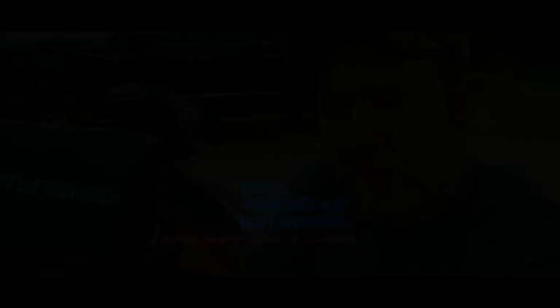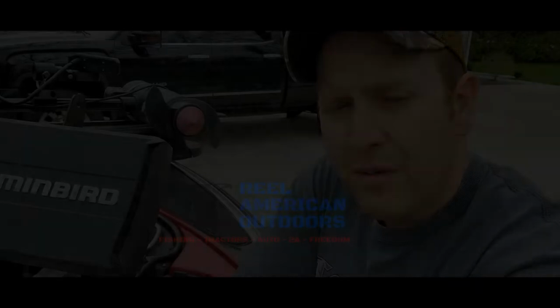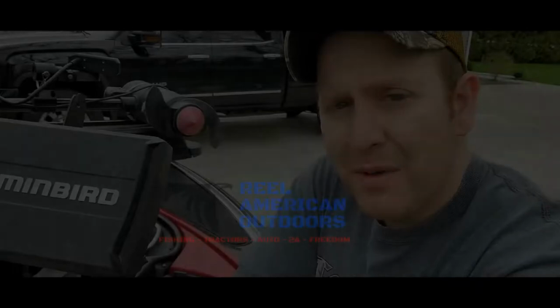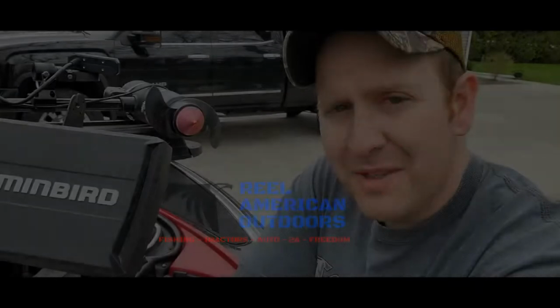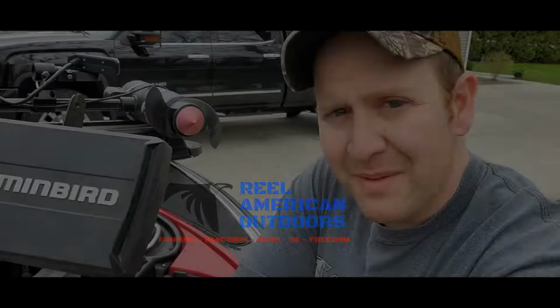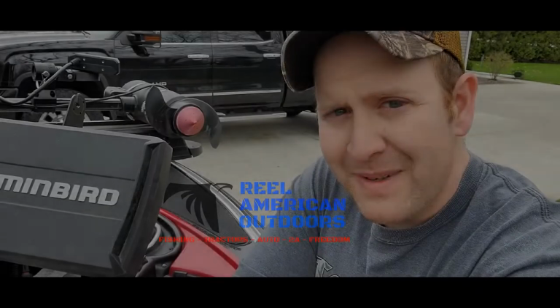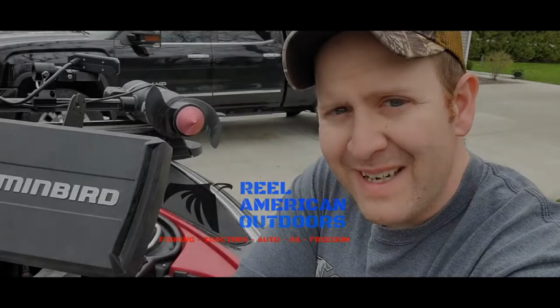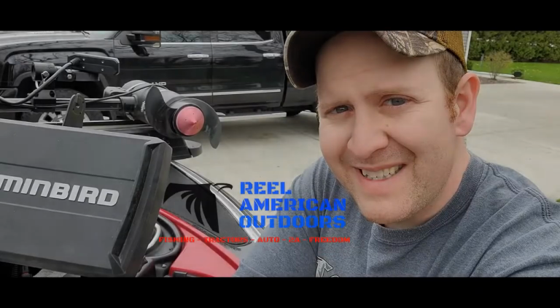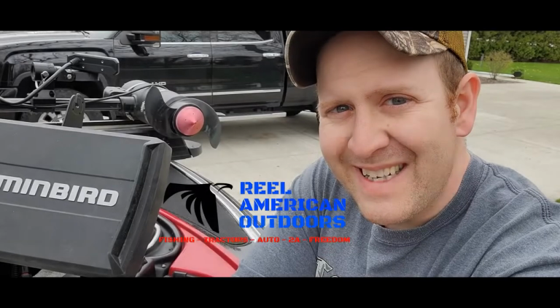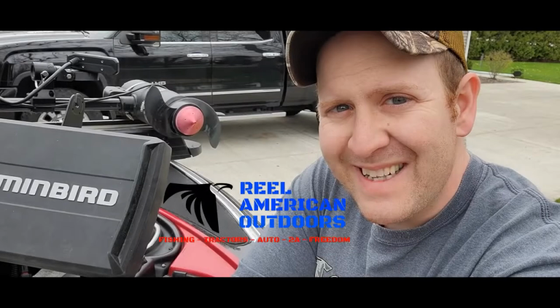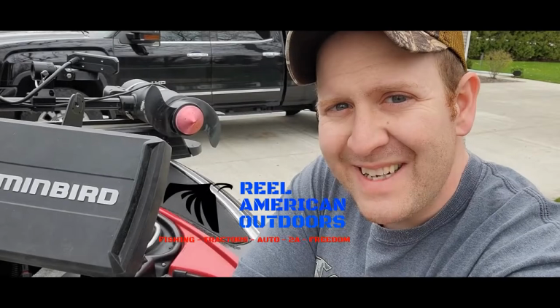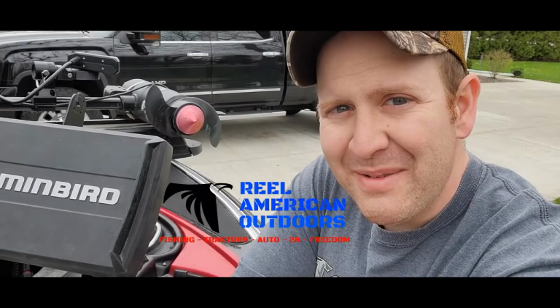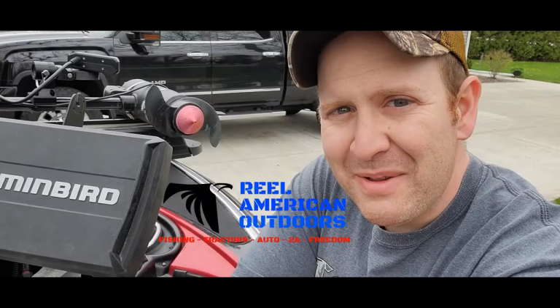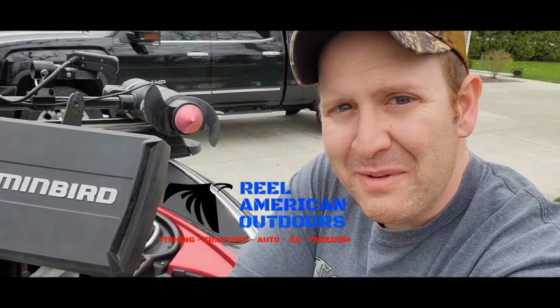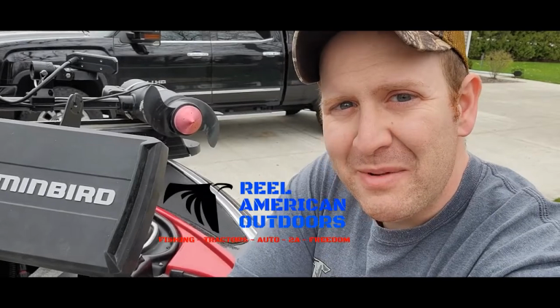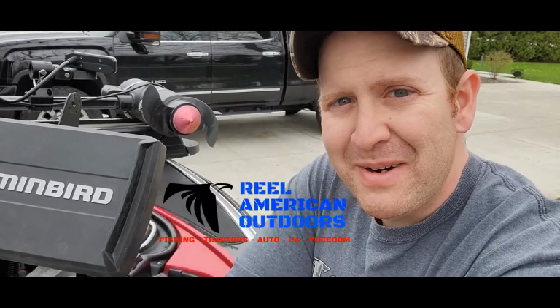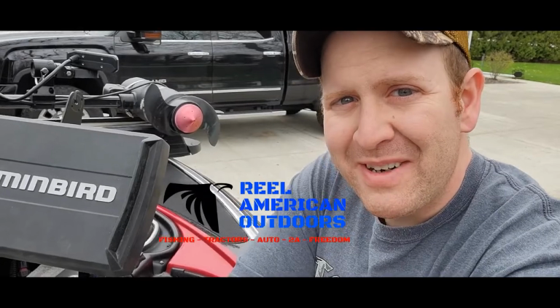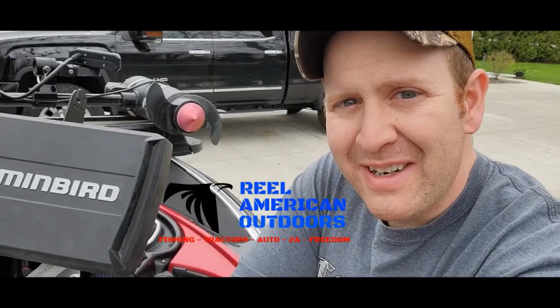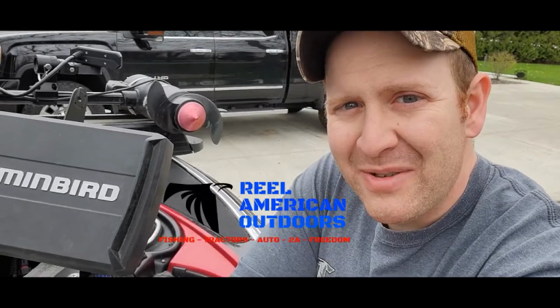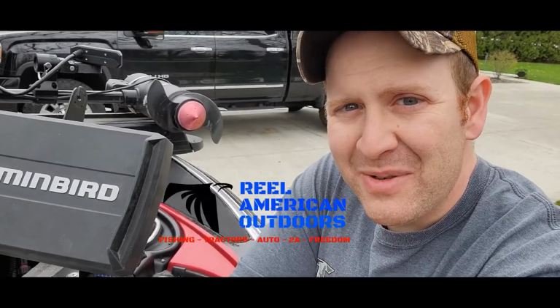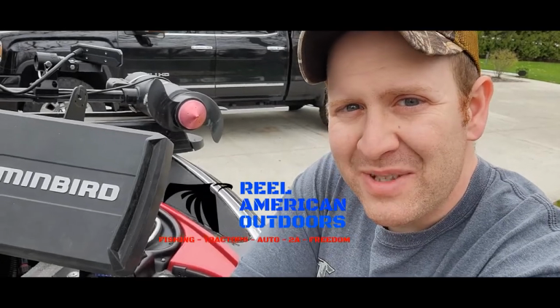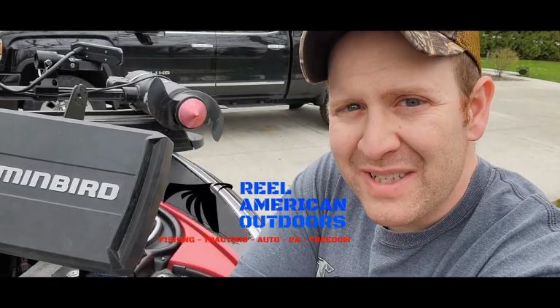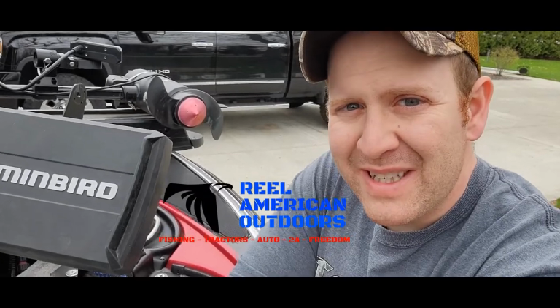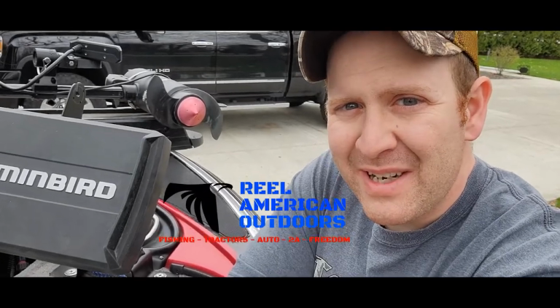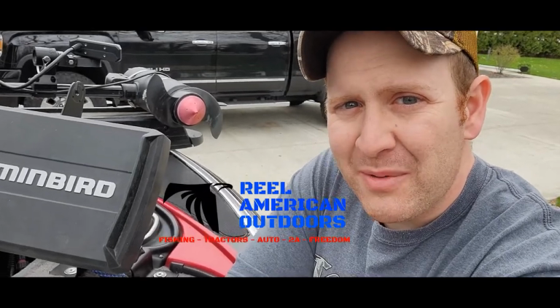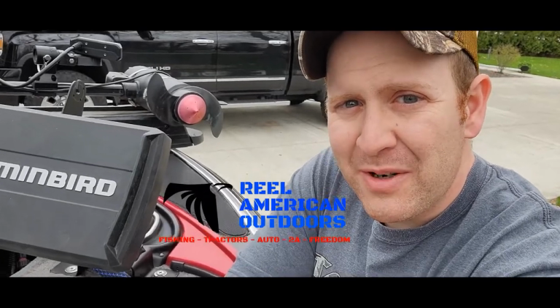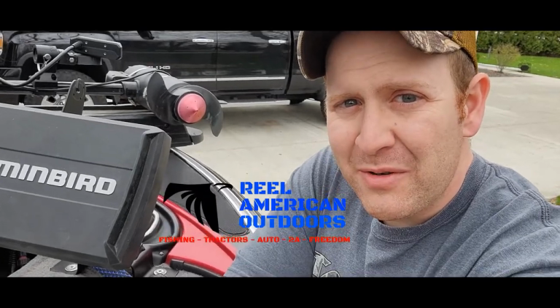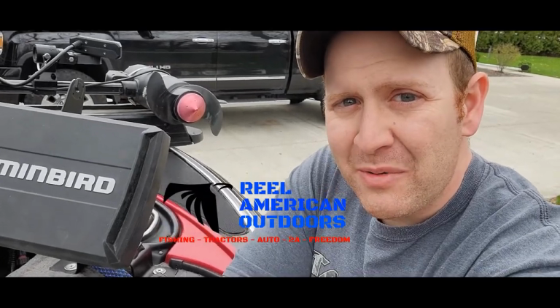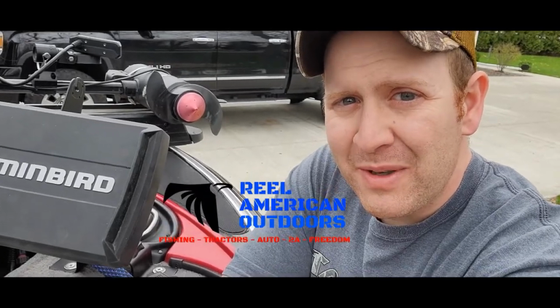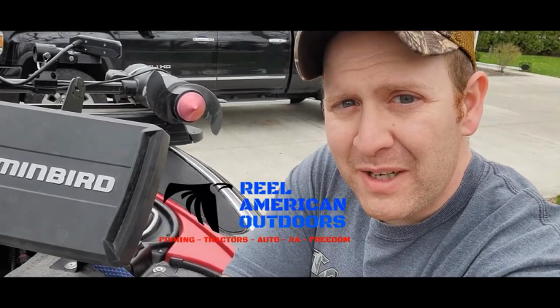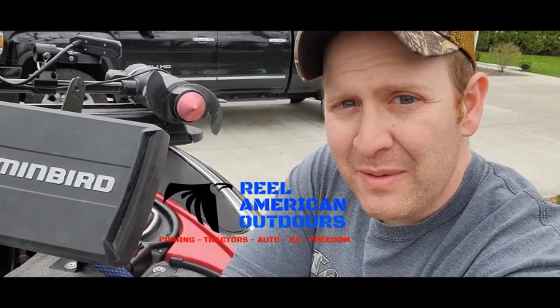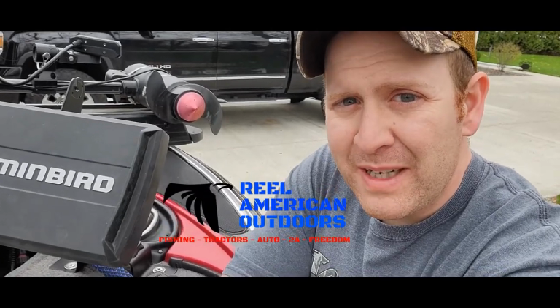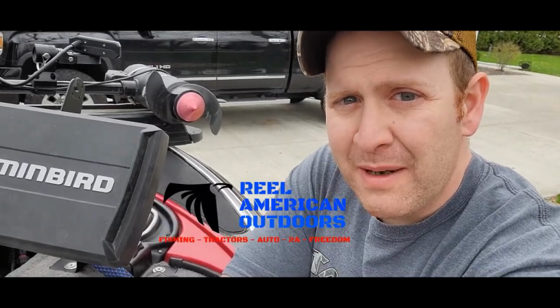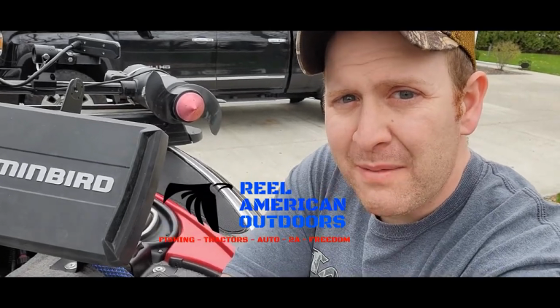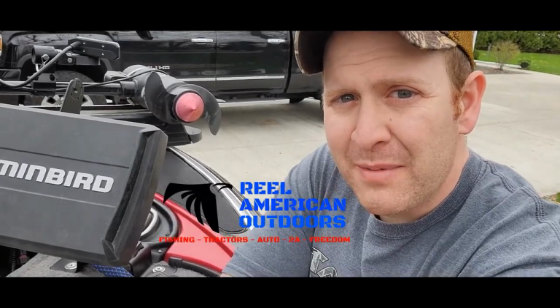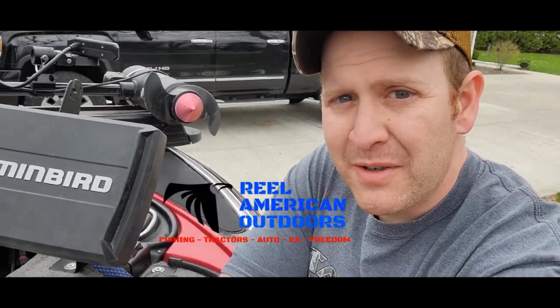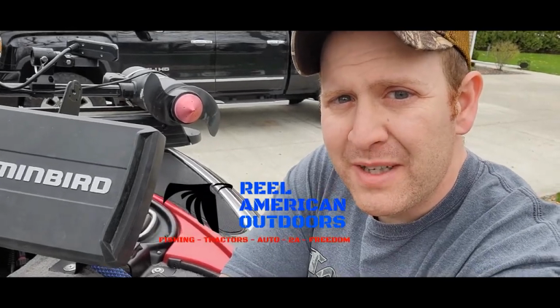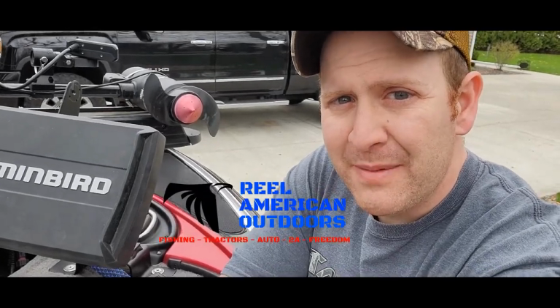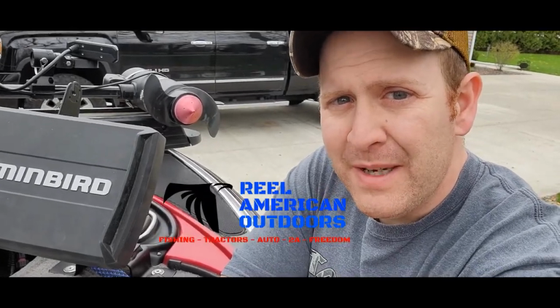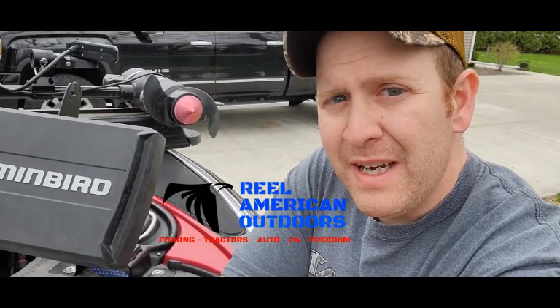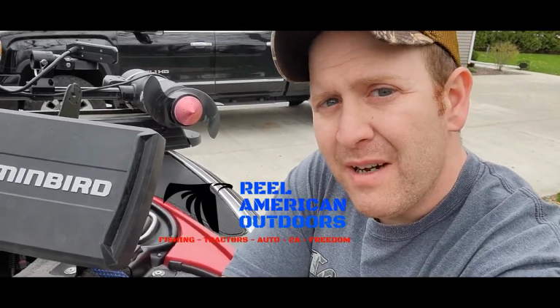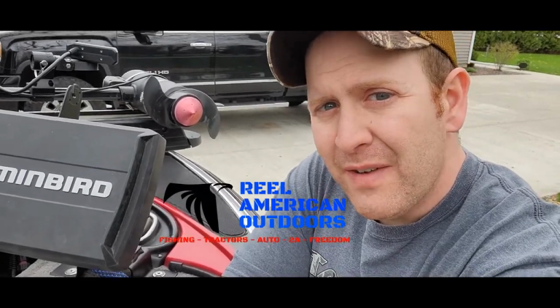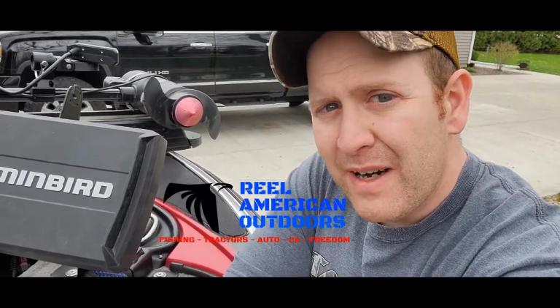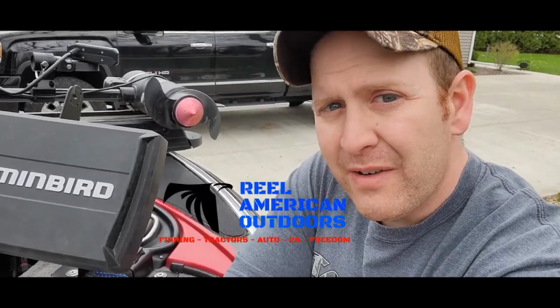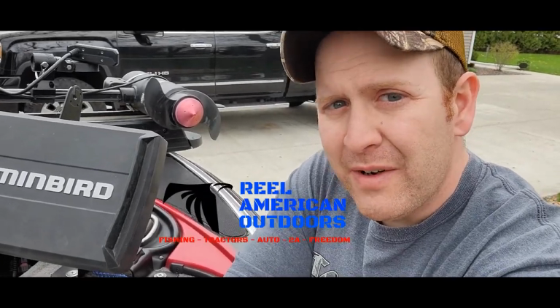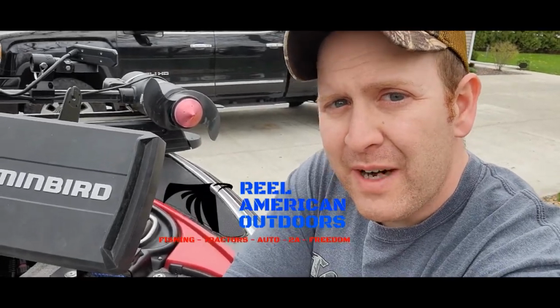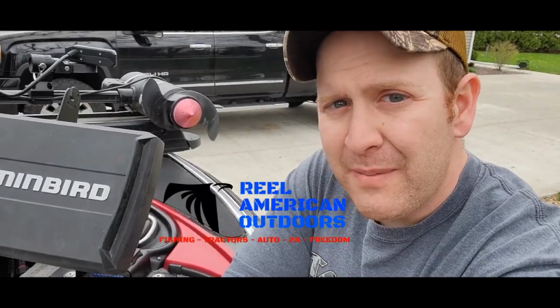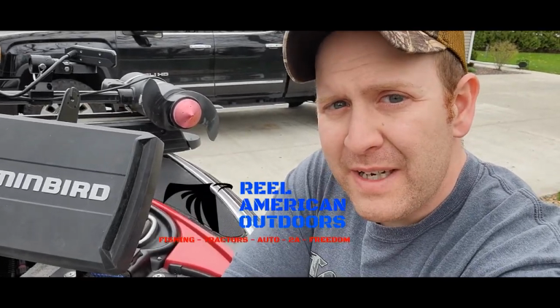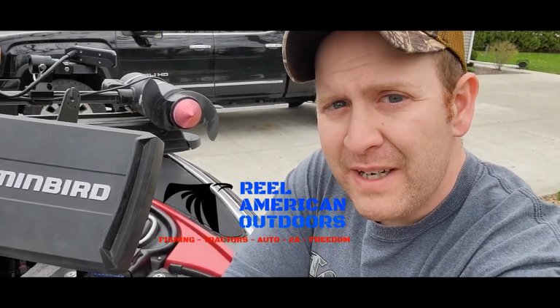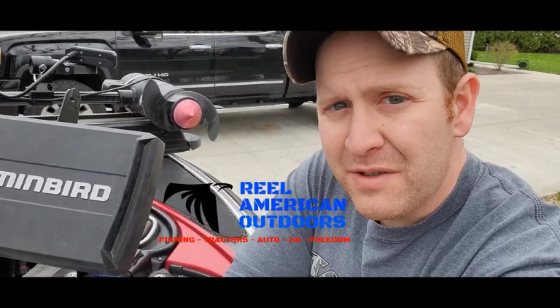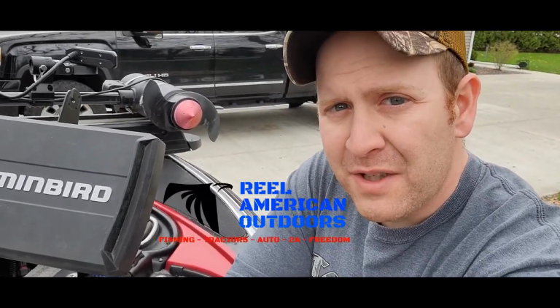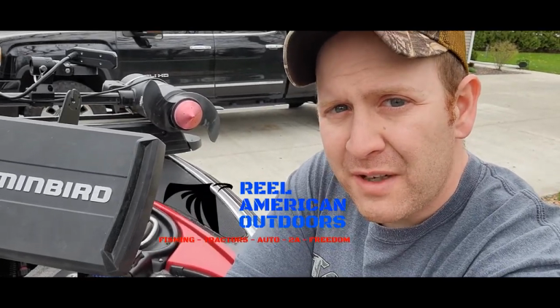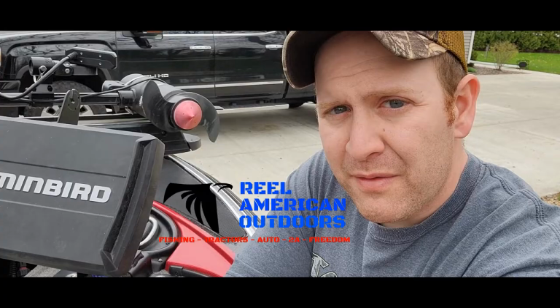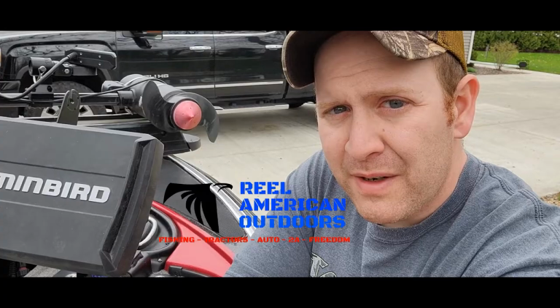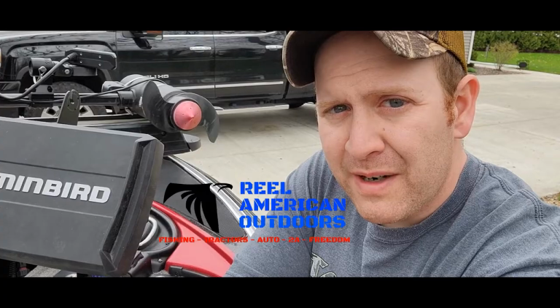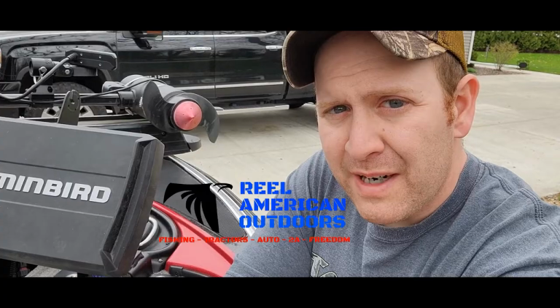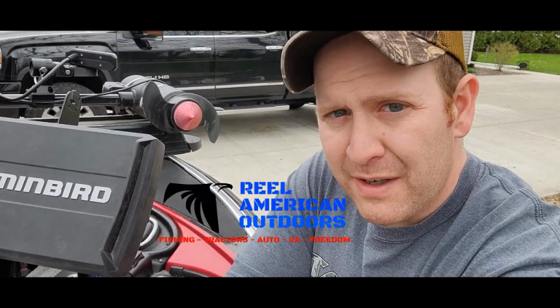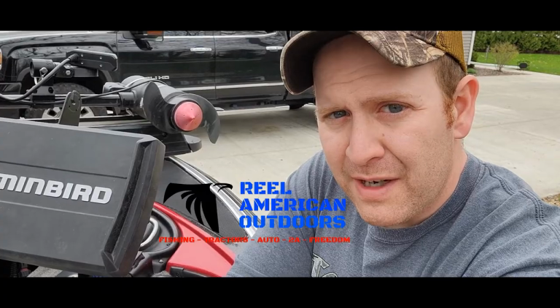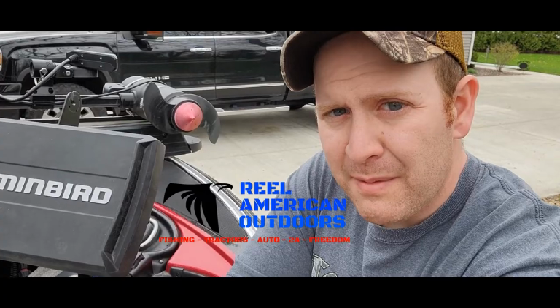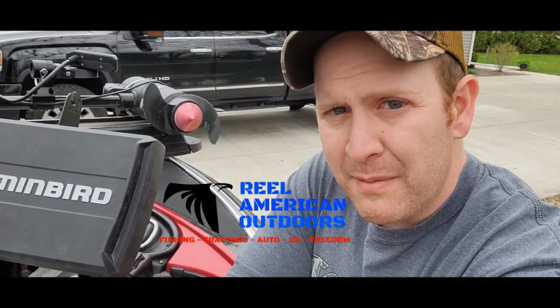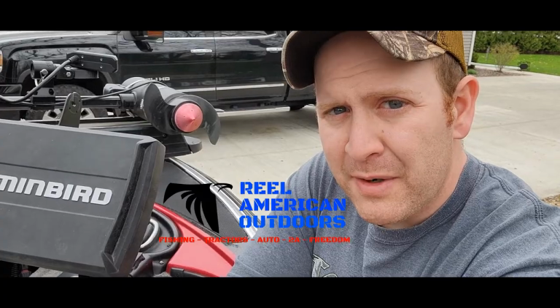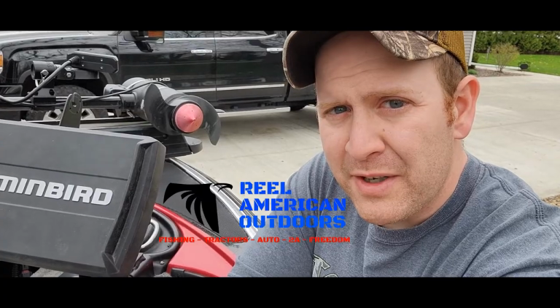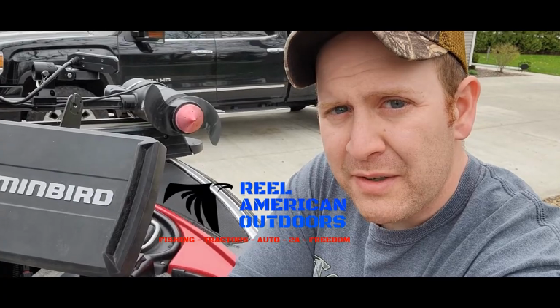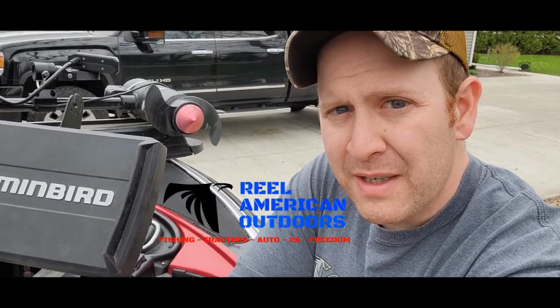What's up guys, Anthony with Real American Outdoors. Today we're going to do a really quick Humminbird tip on how to update your software on your Humminbird unit.